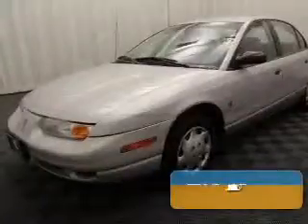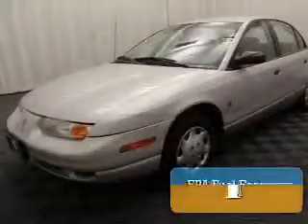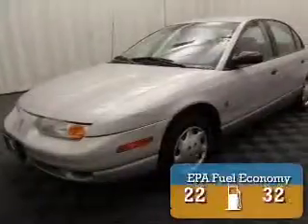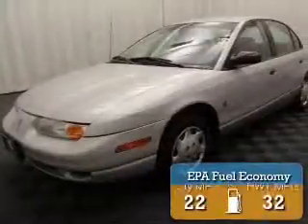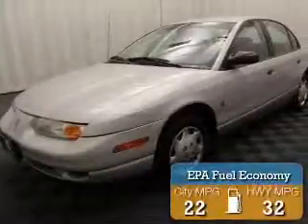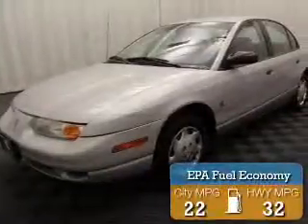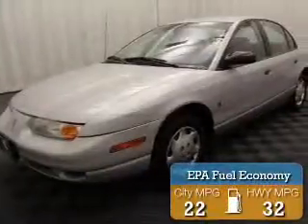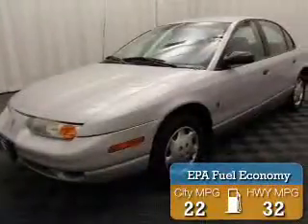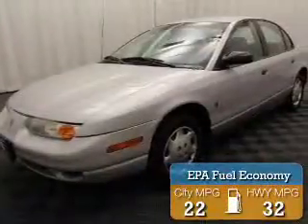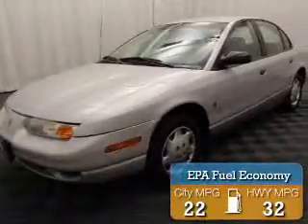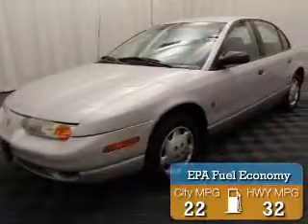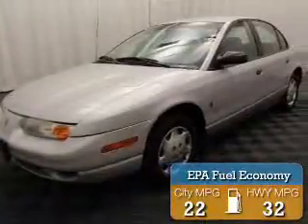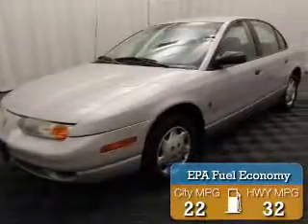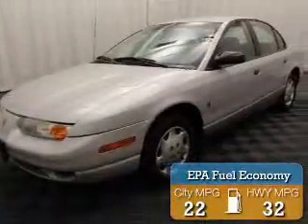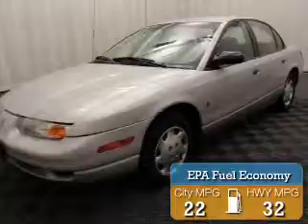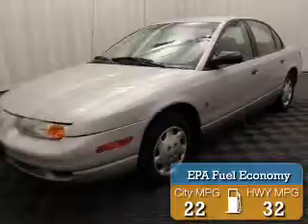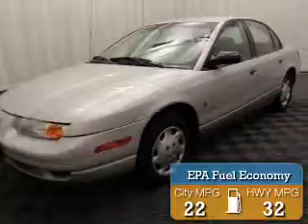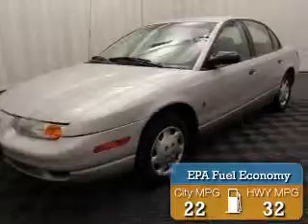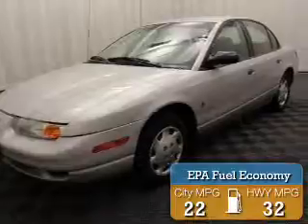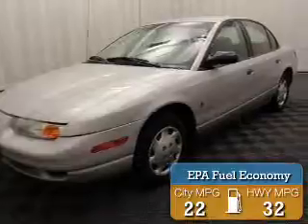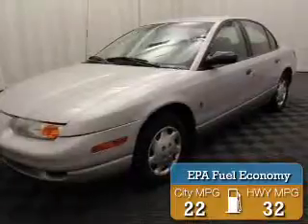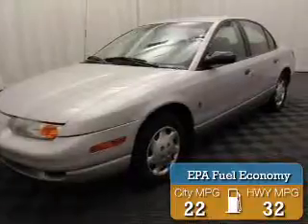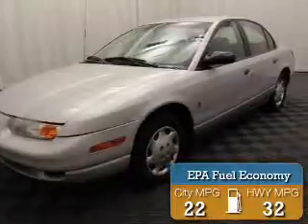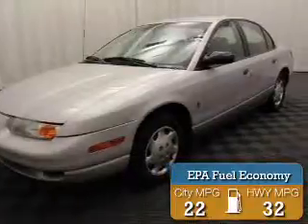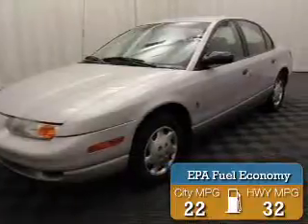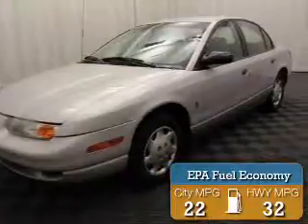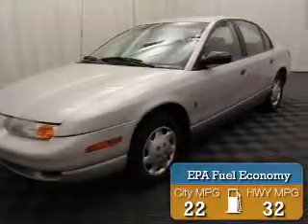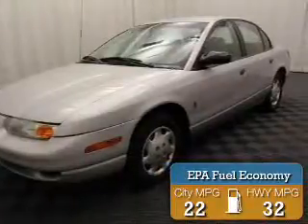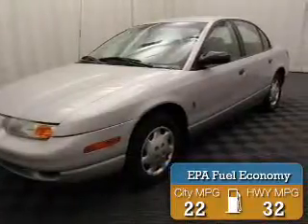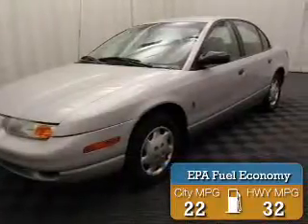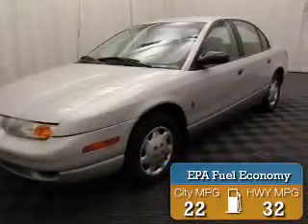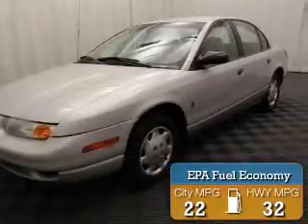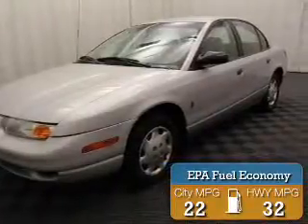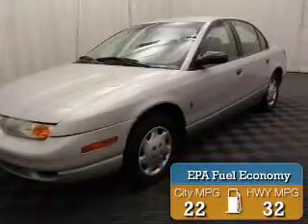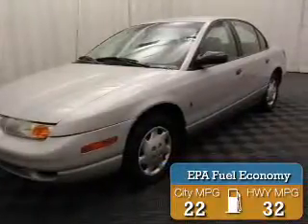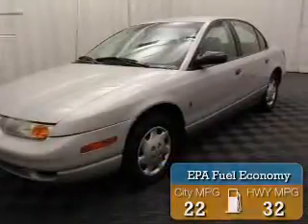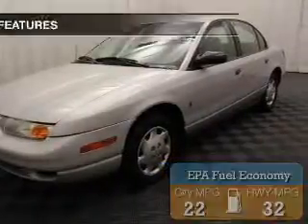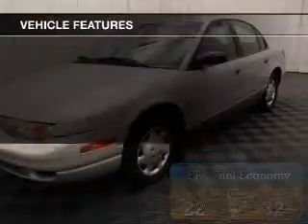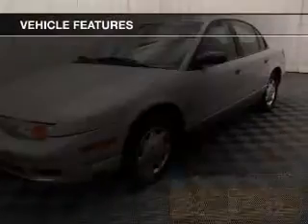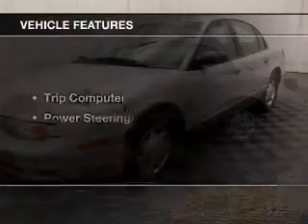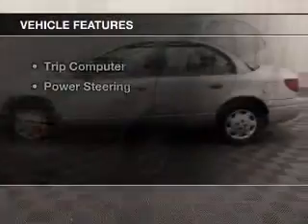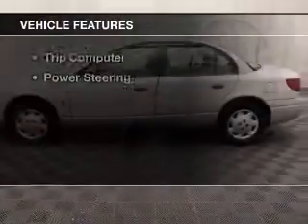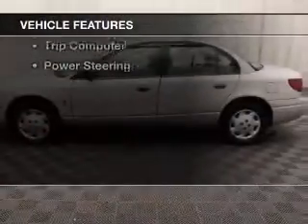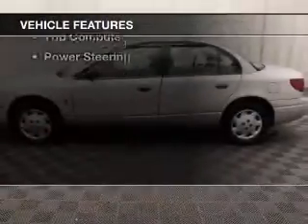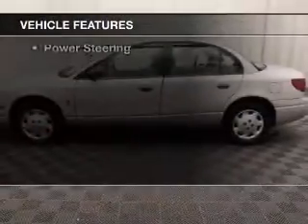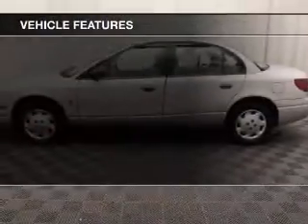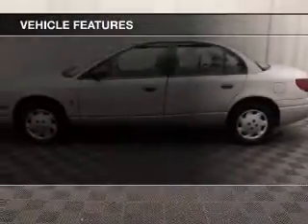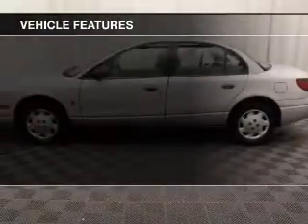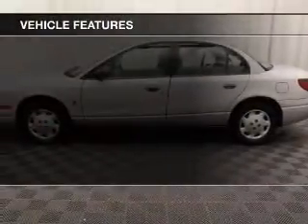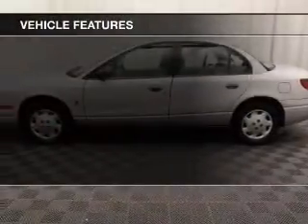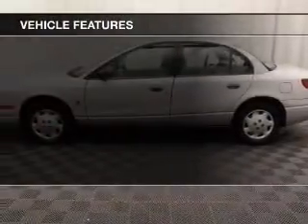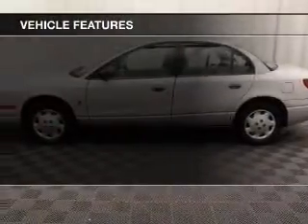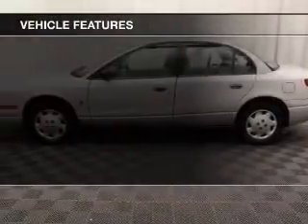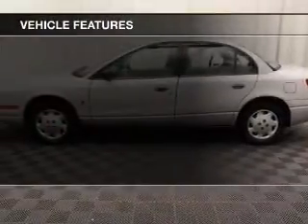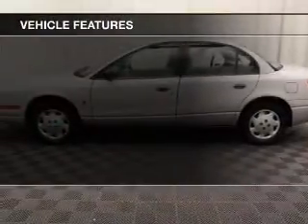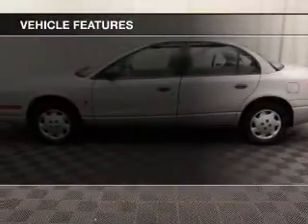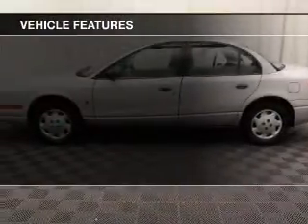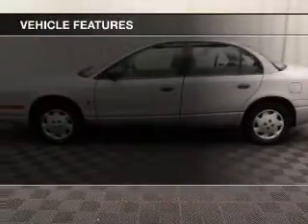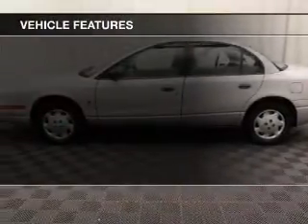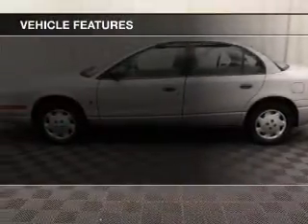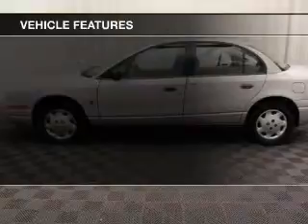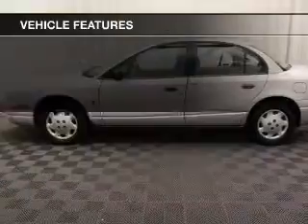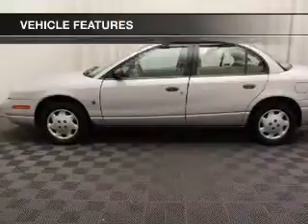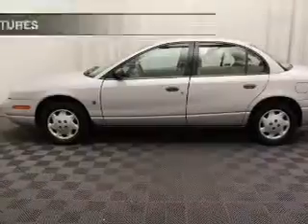Great fuel efficiency saves you money by requiring fewer trips to the gas station. The features include a trip computer and power steering.